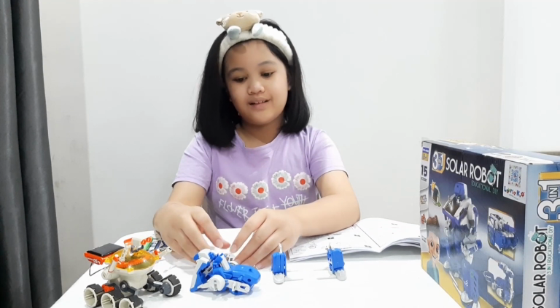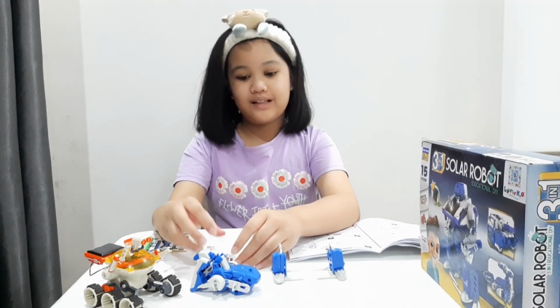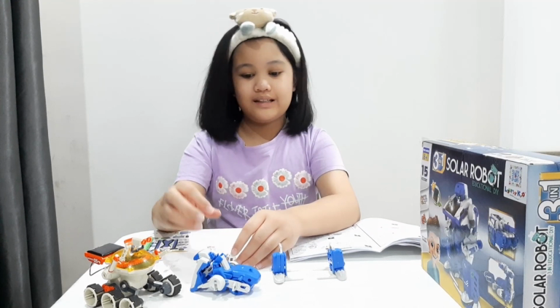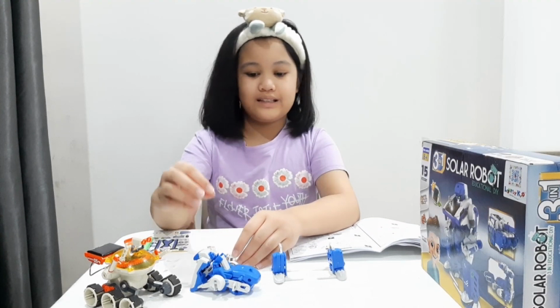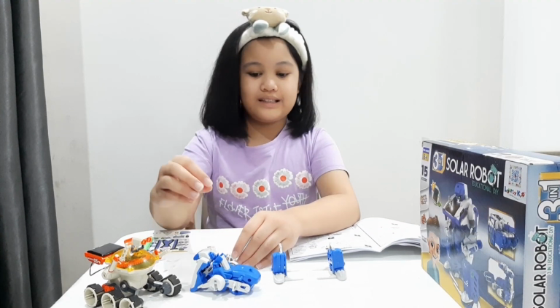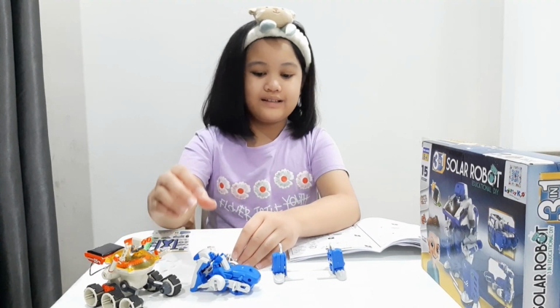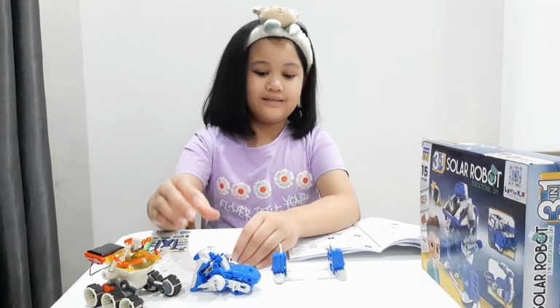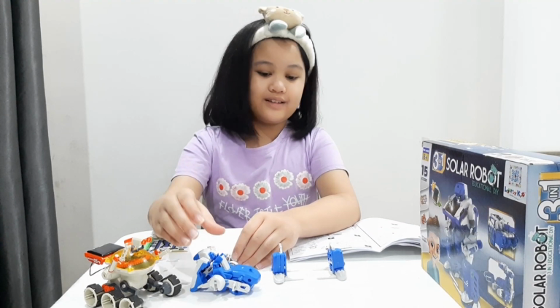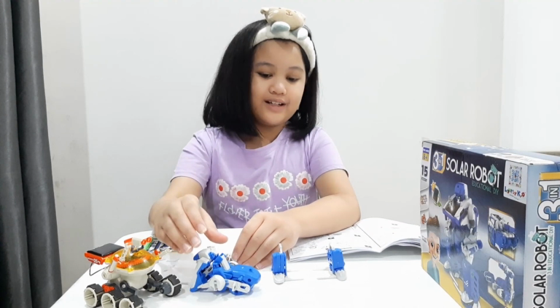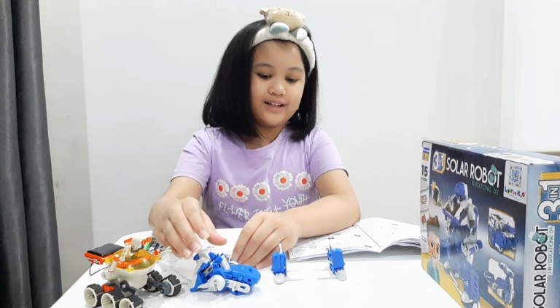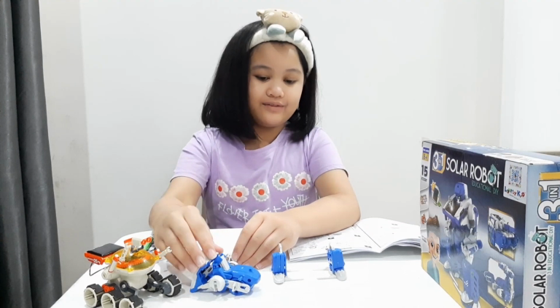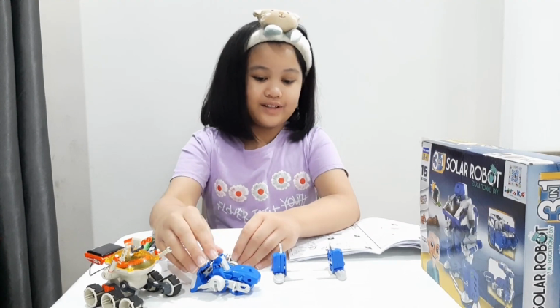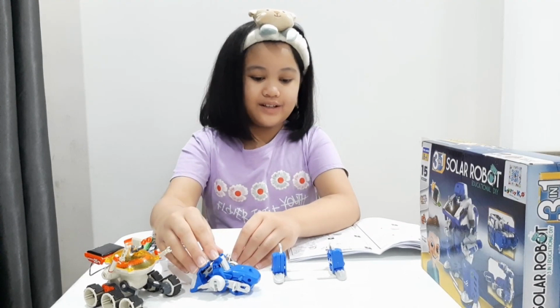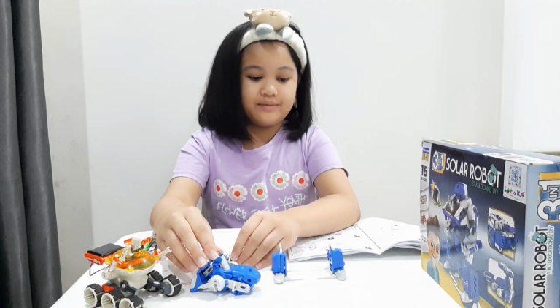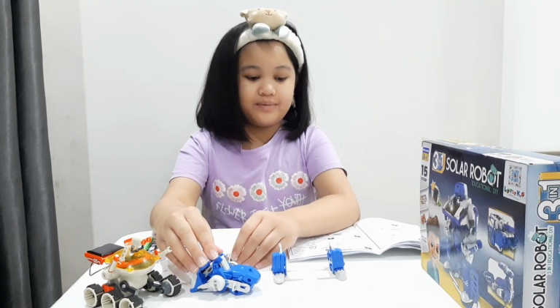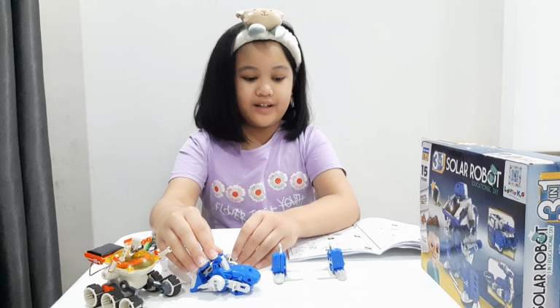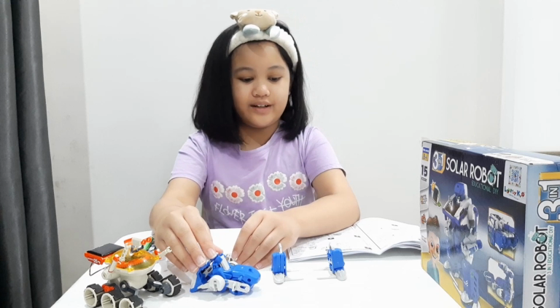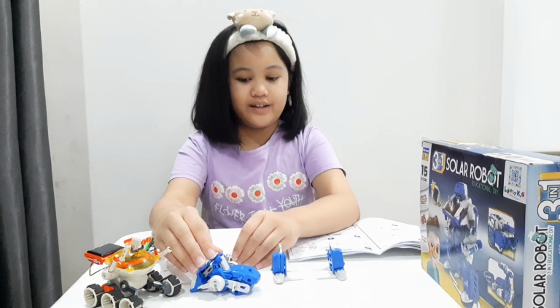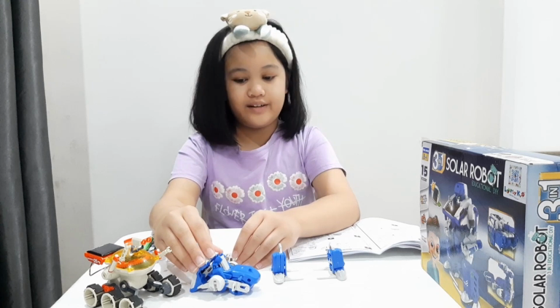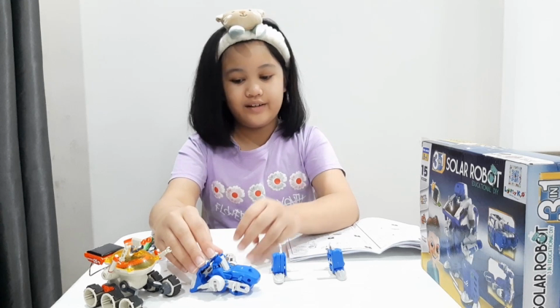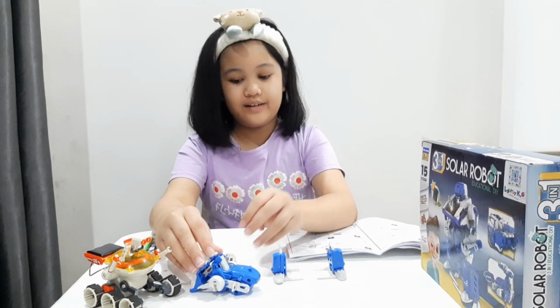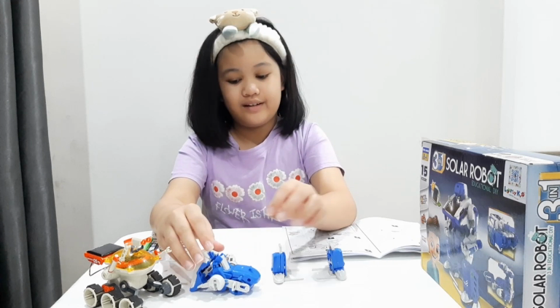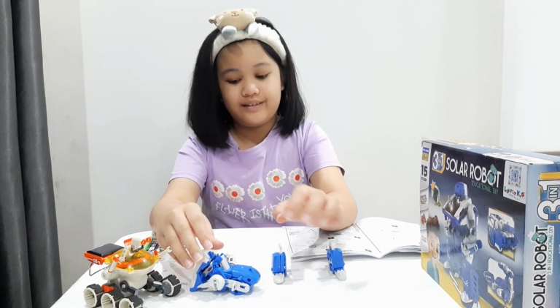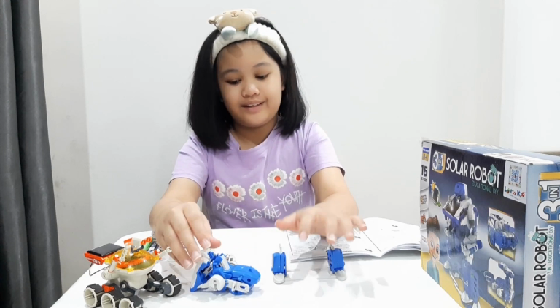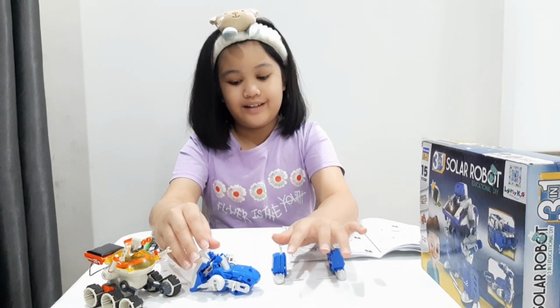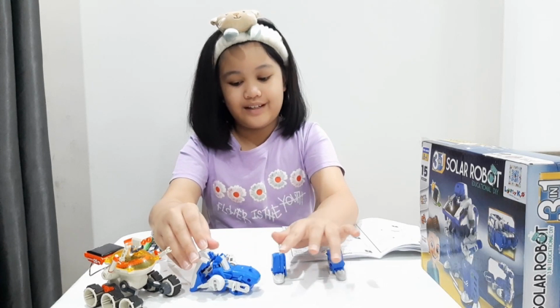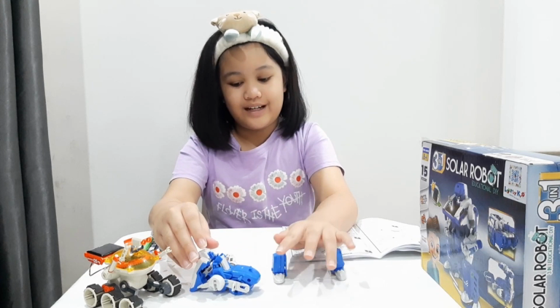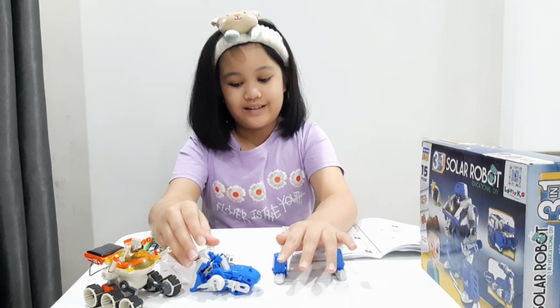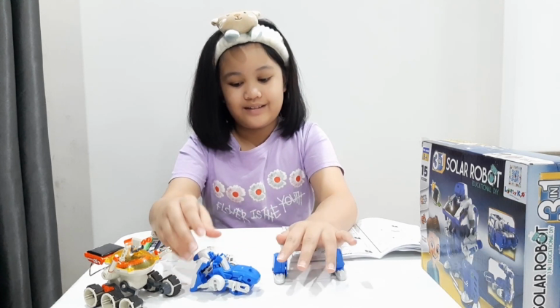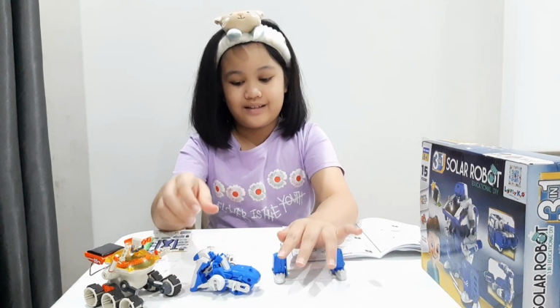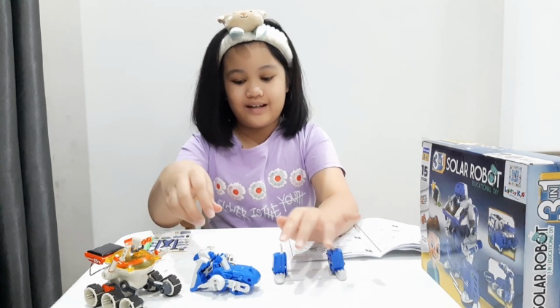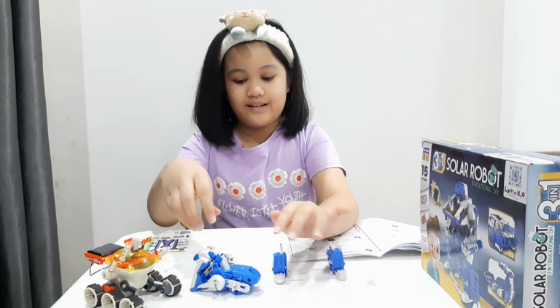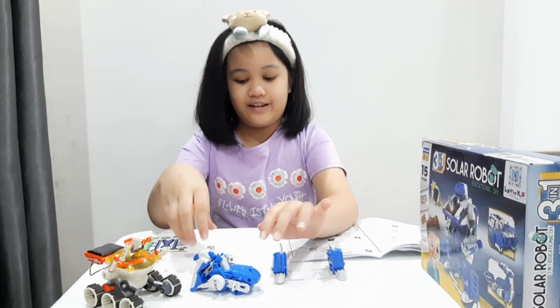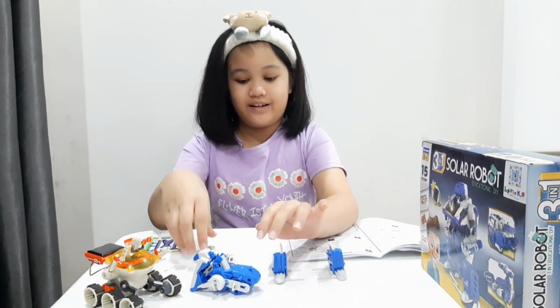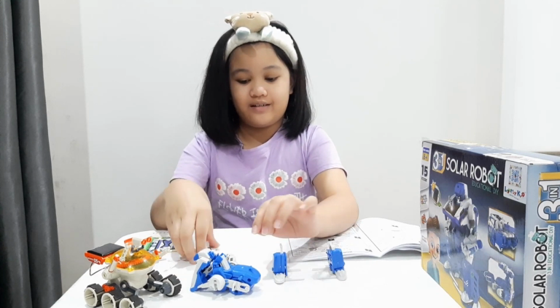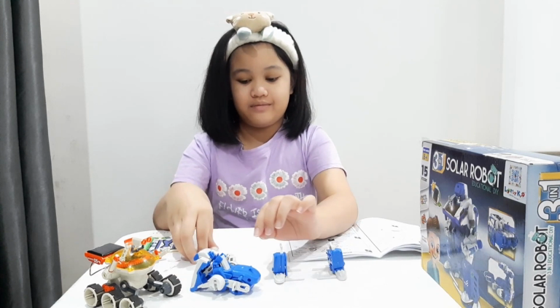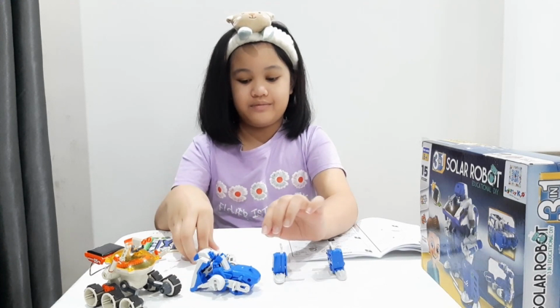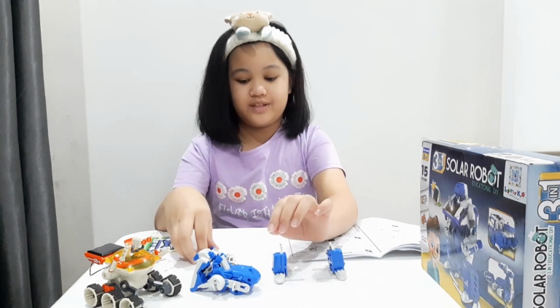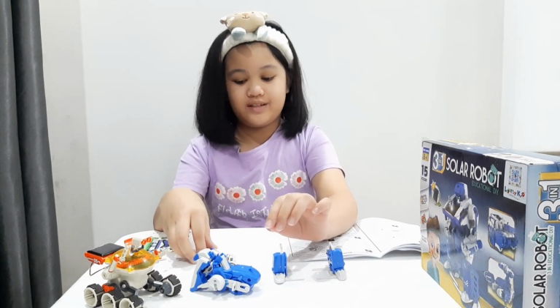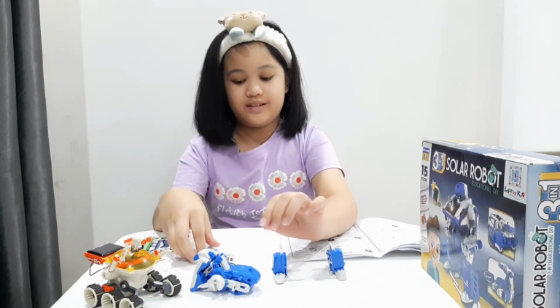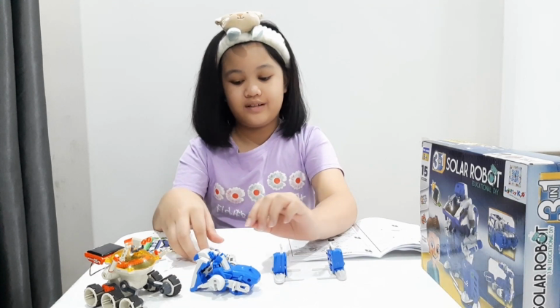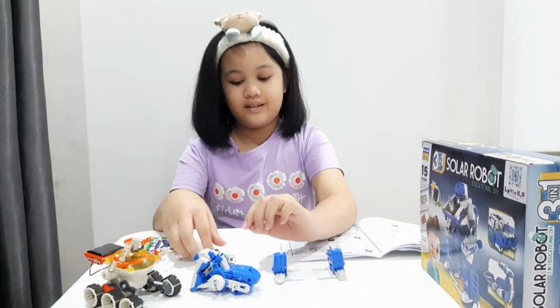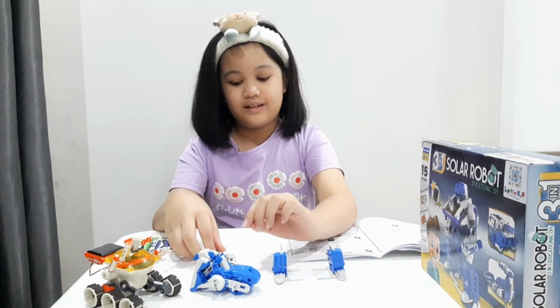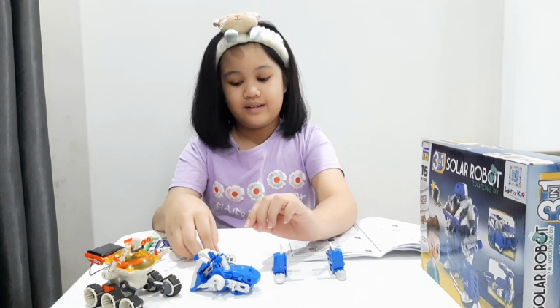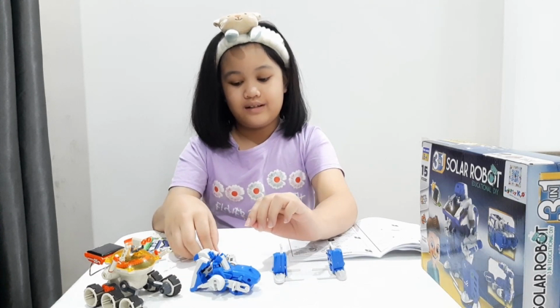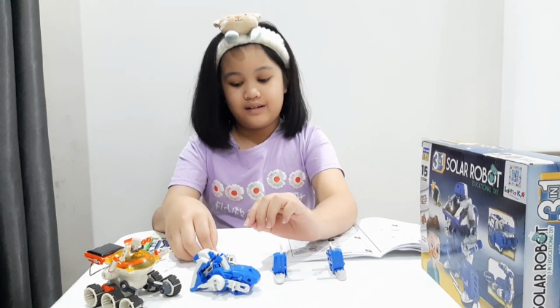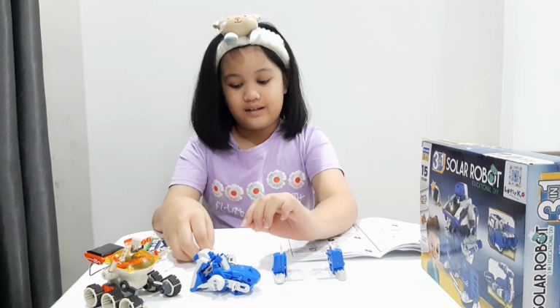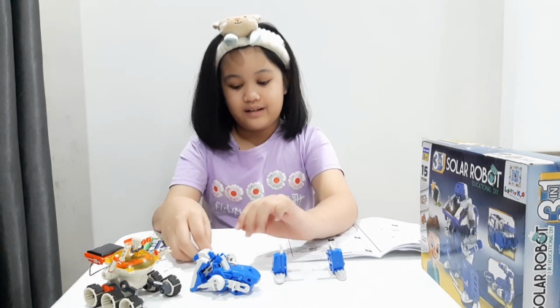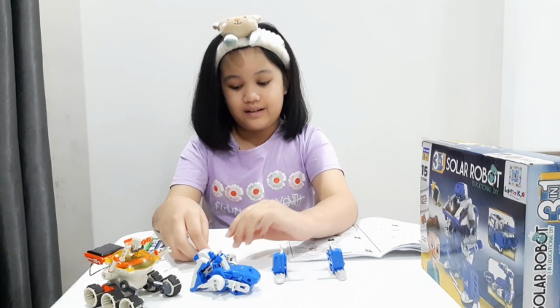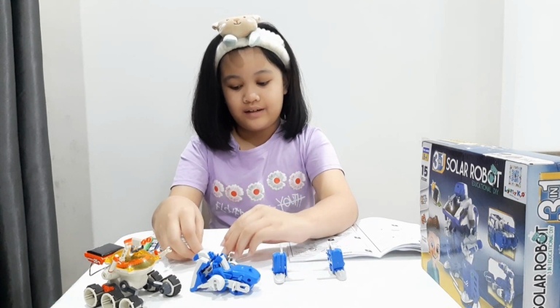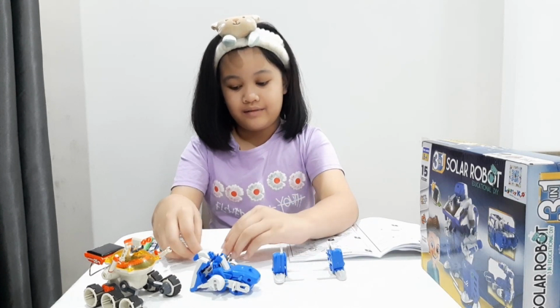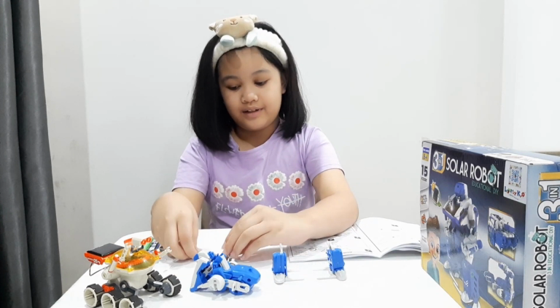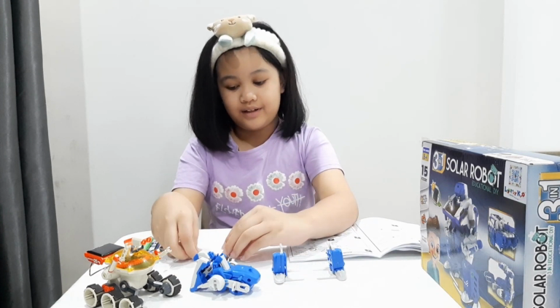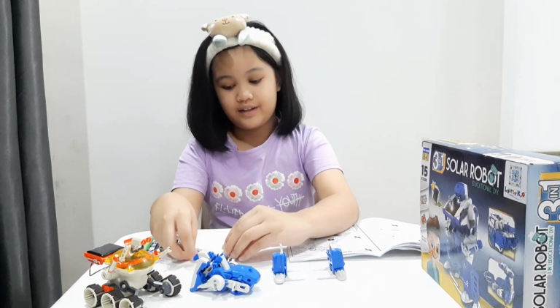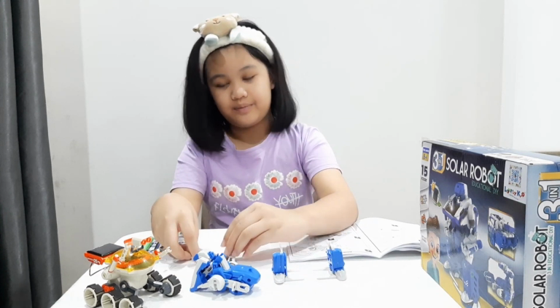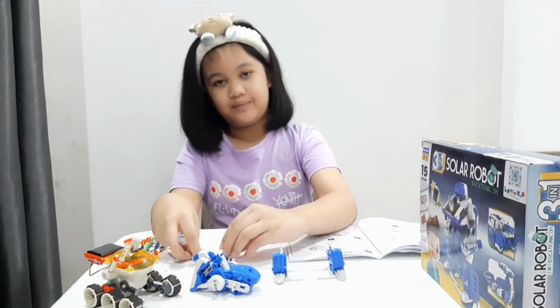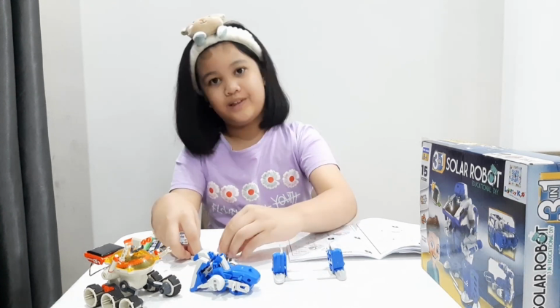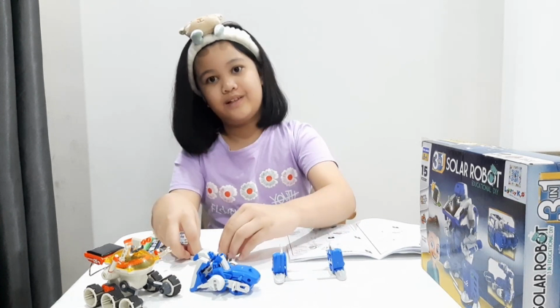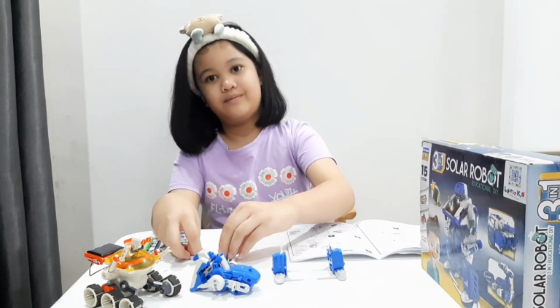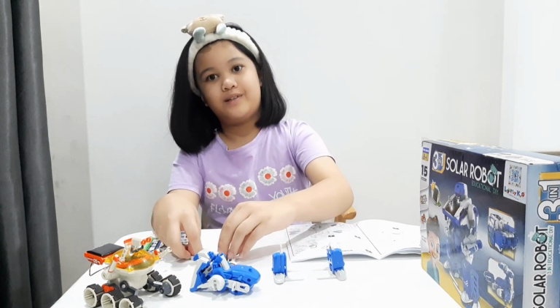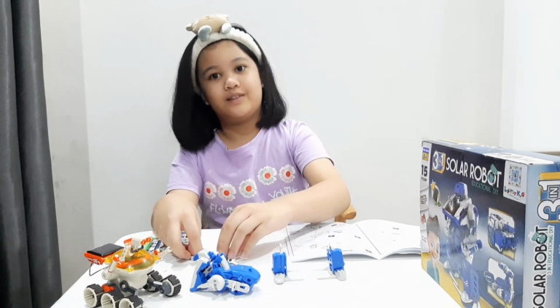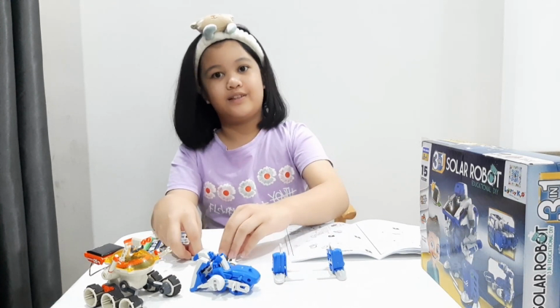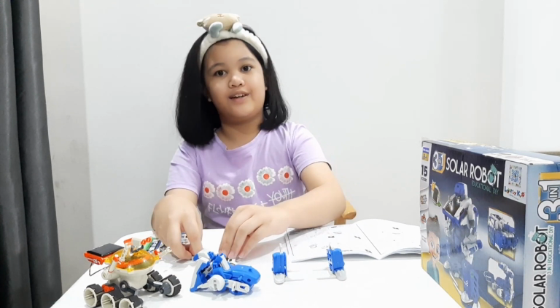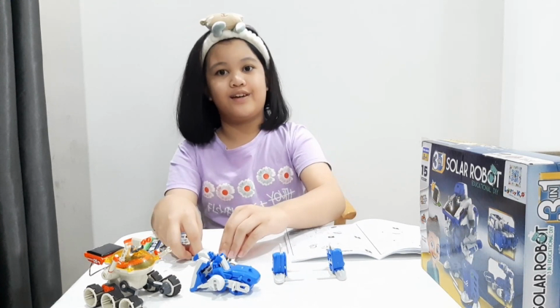So we're done with the body, the legs, and the arms. And now we're going to put them all together.